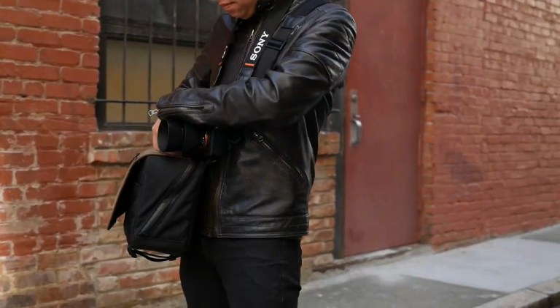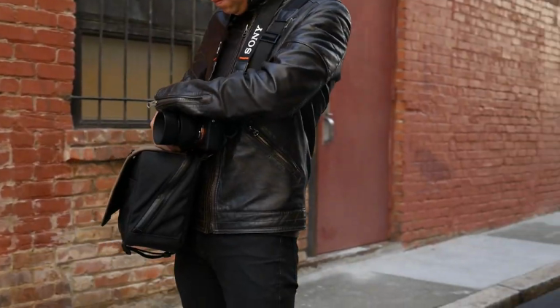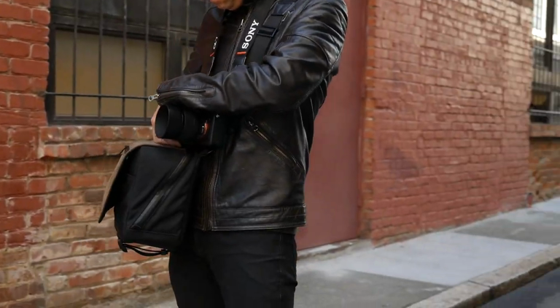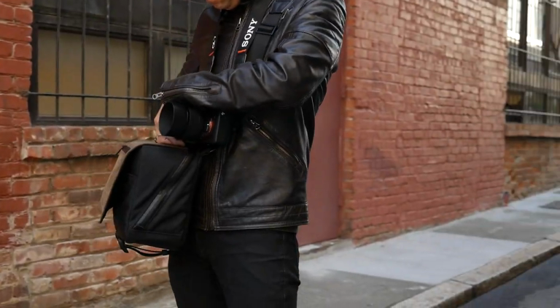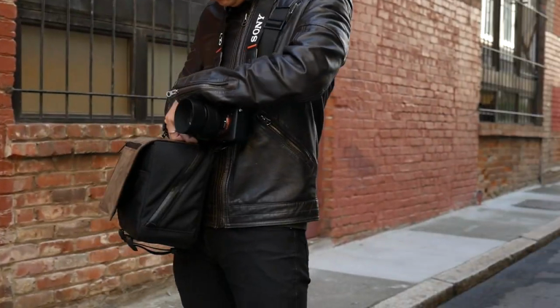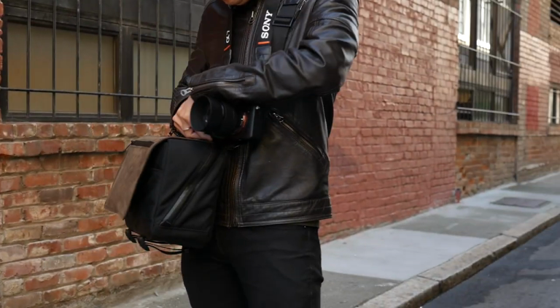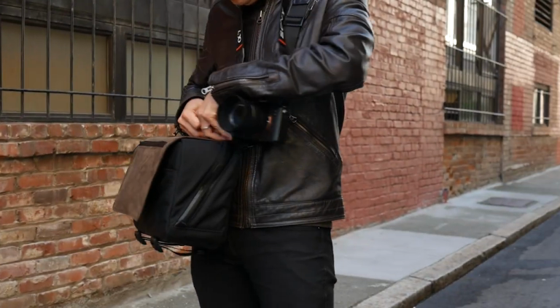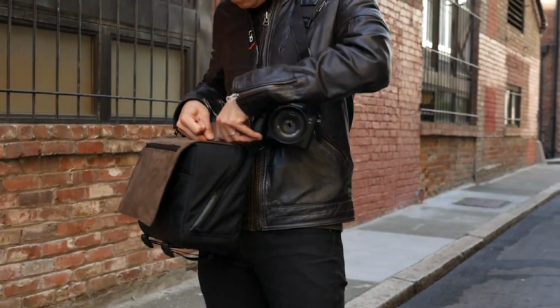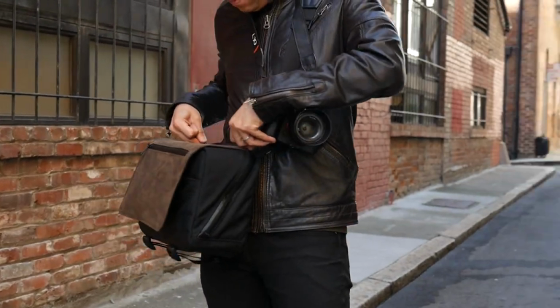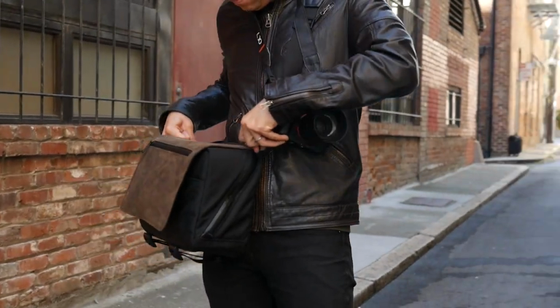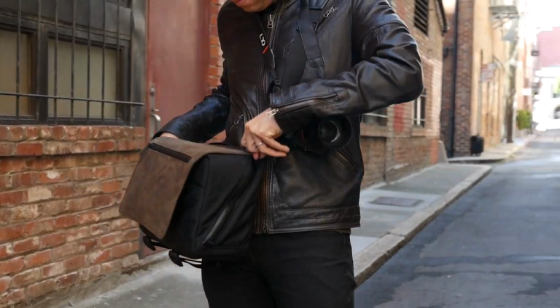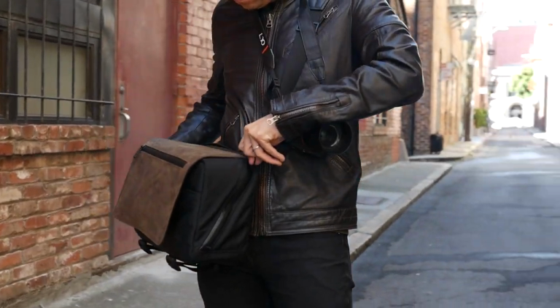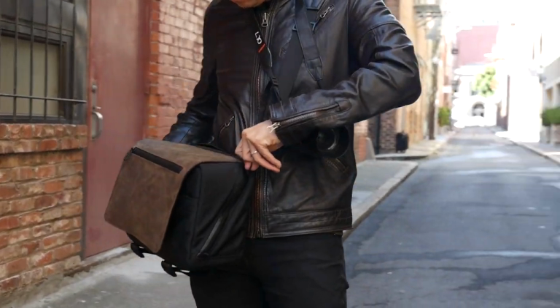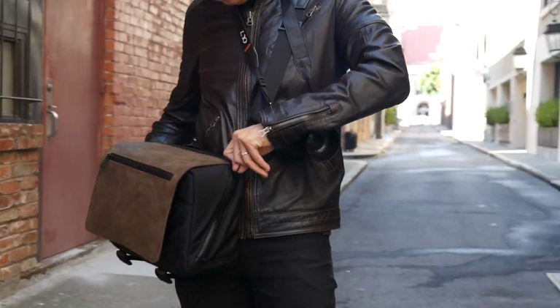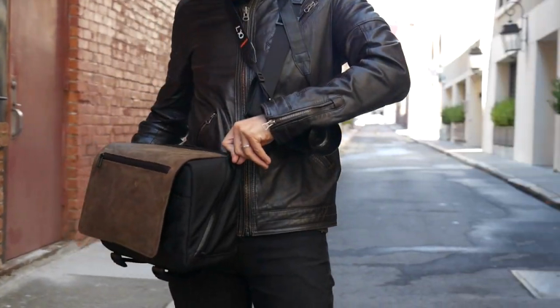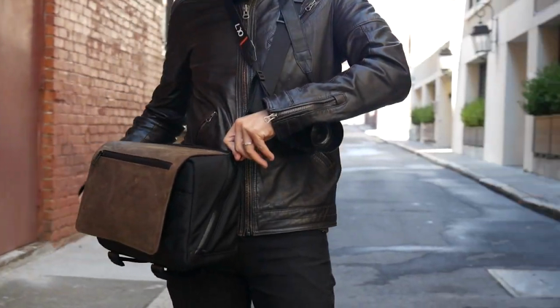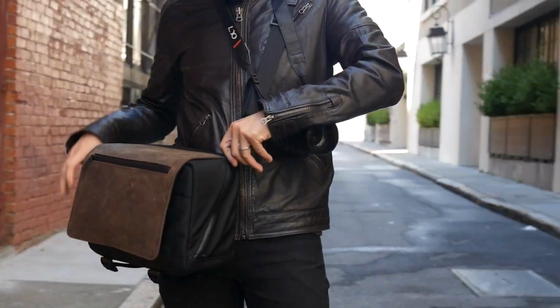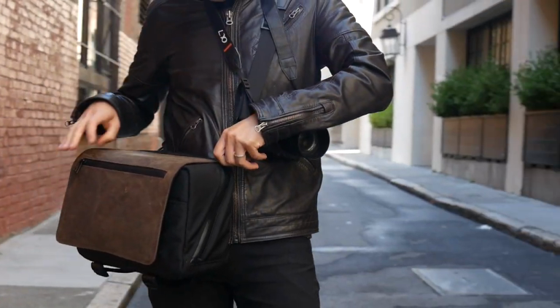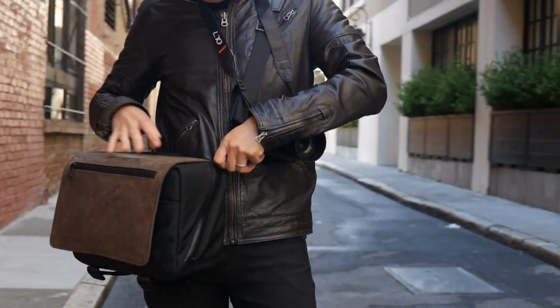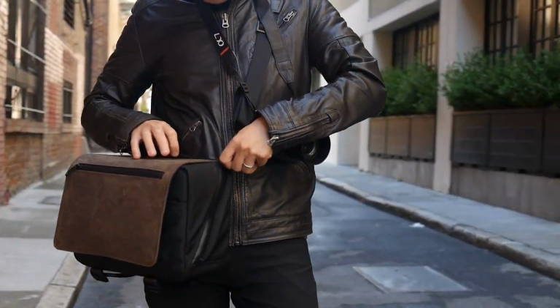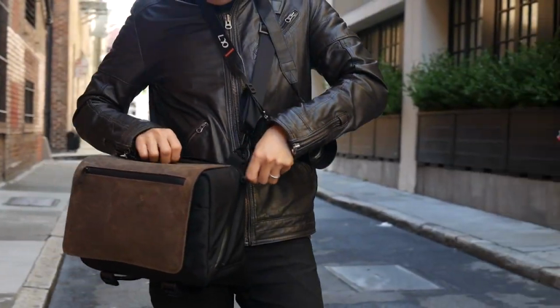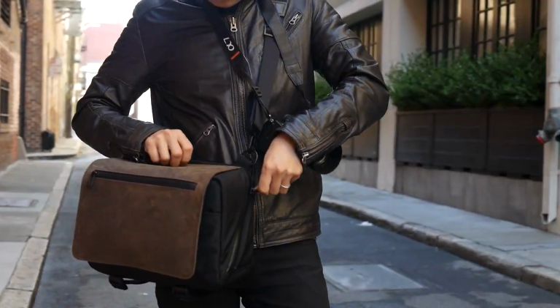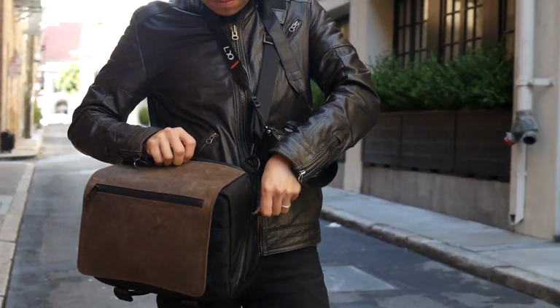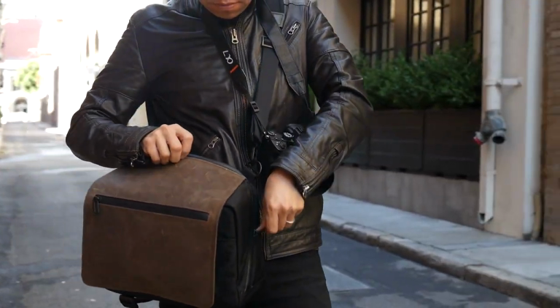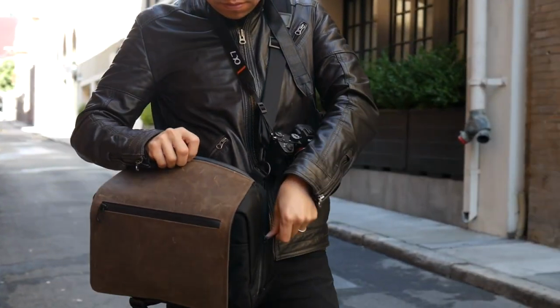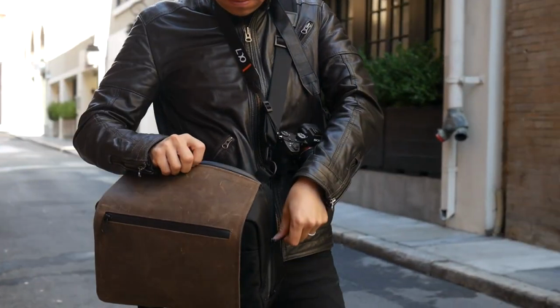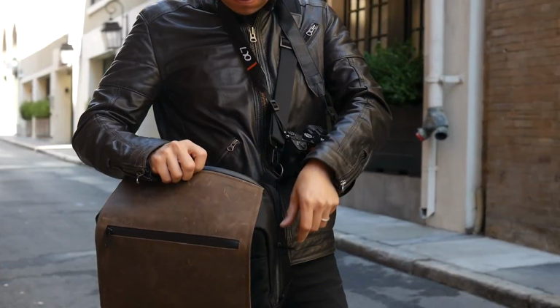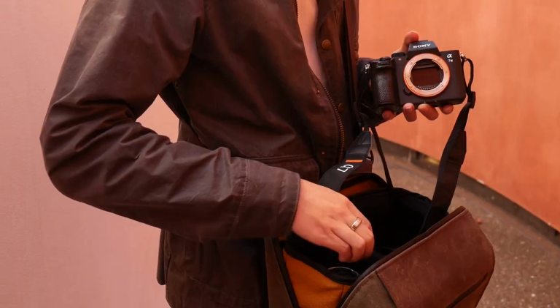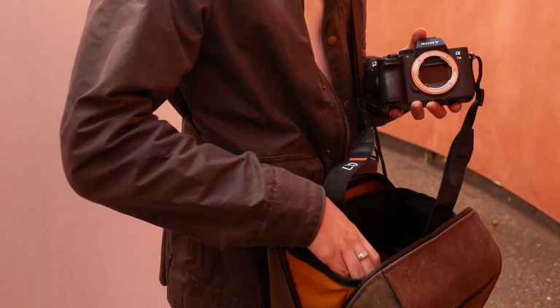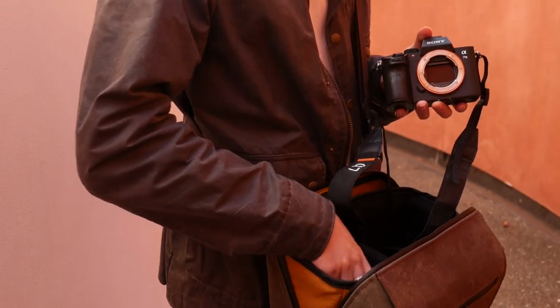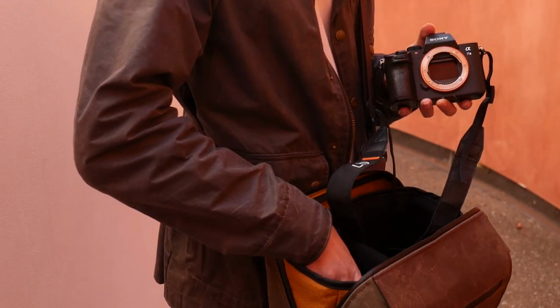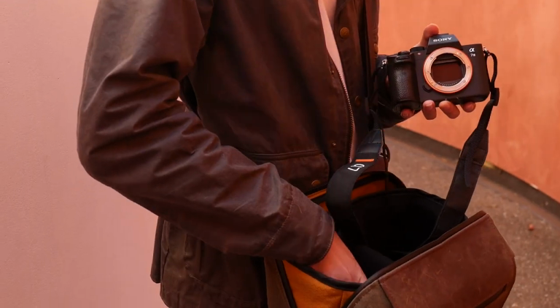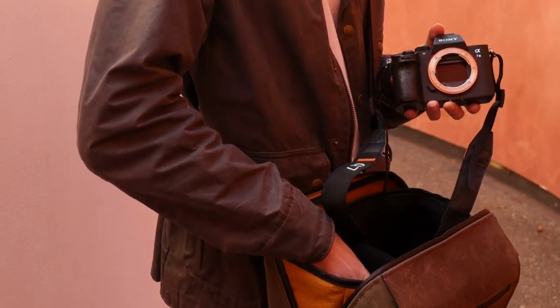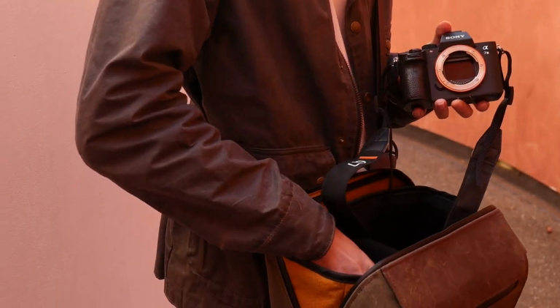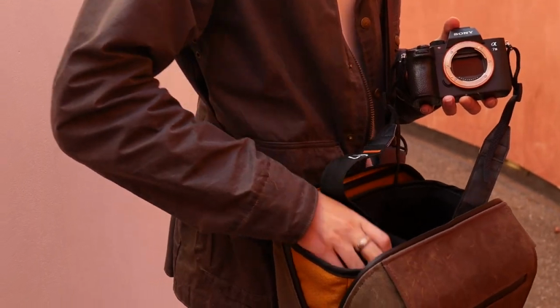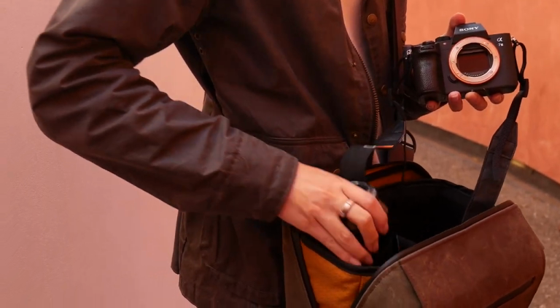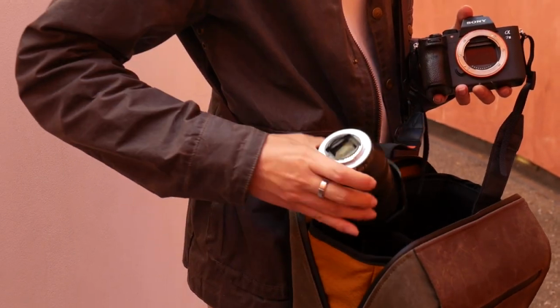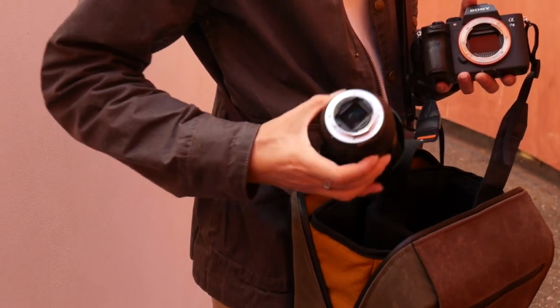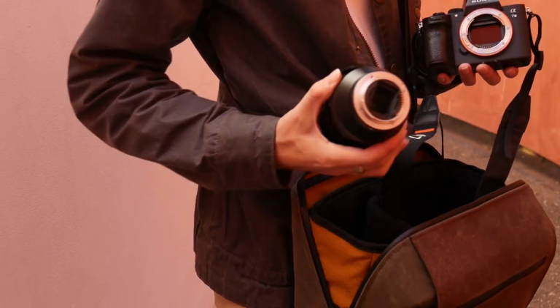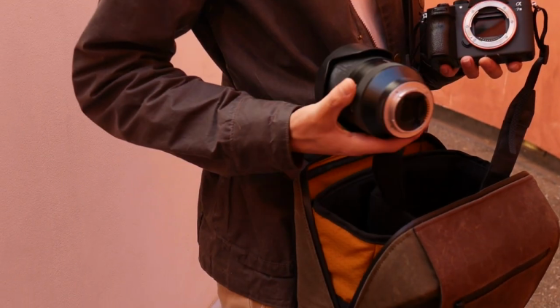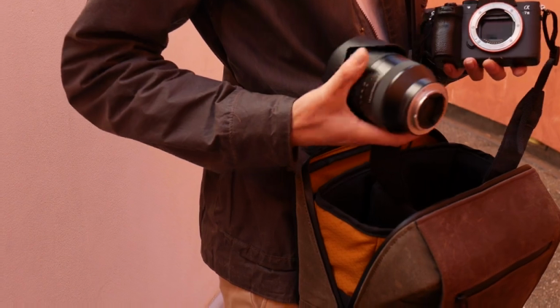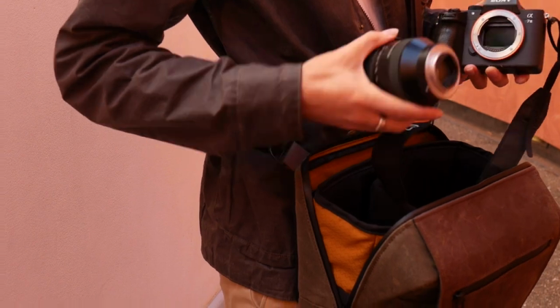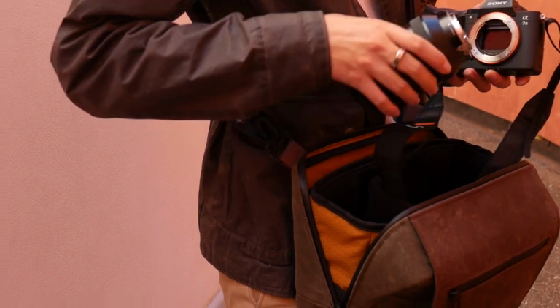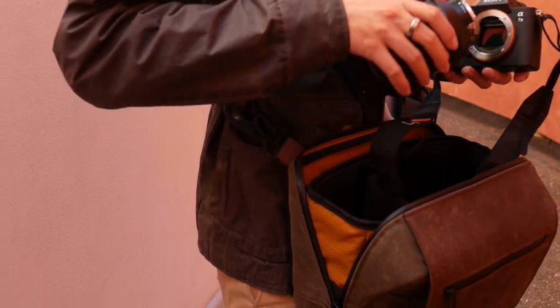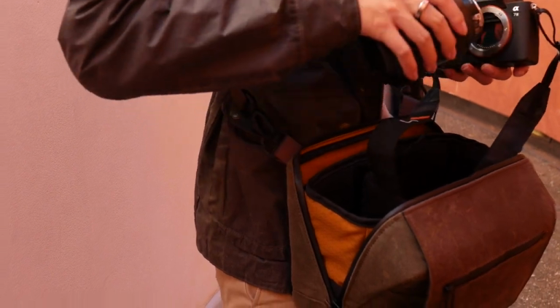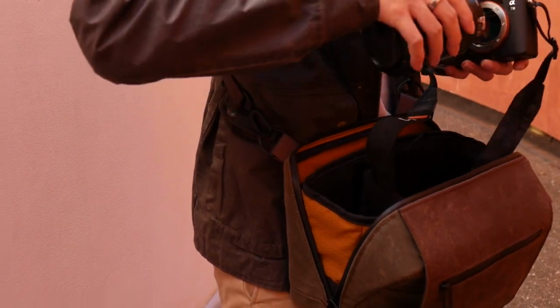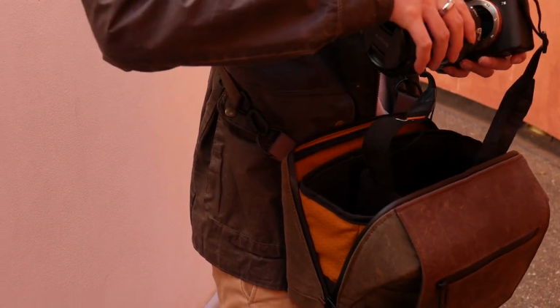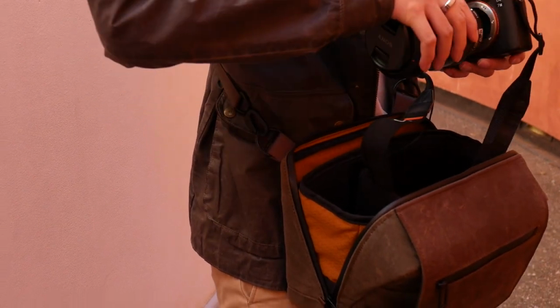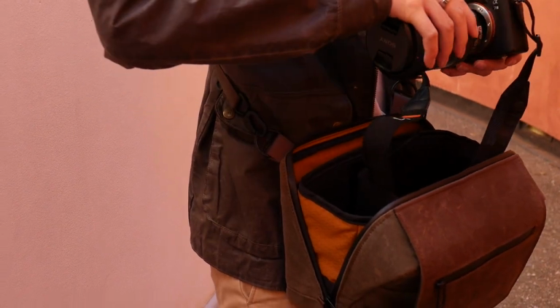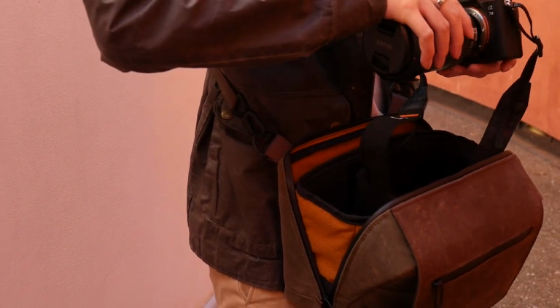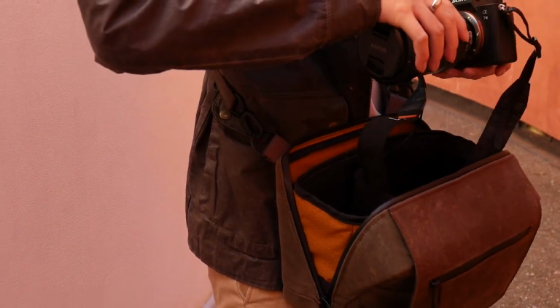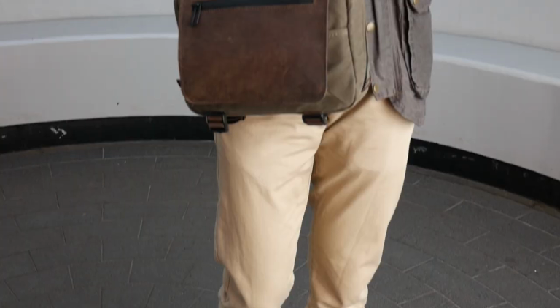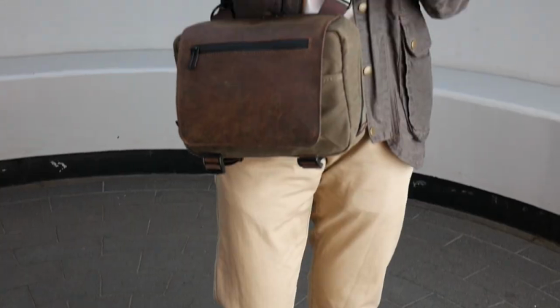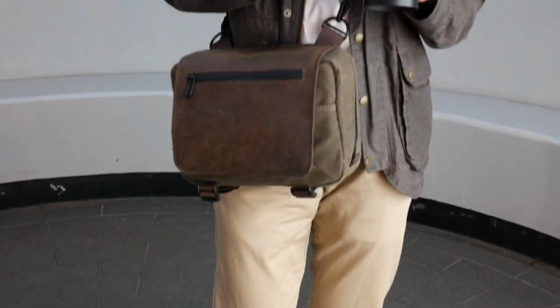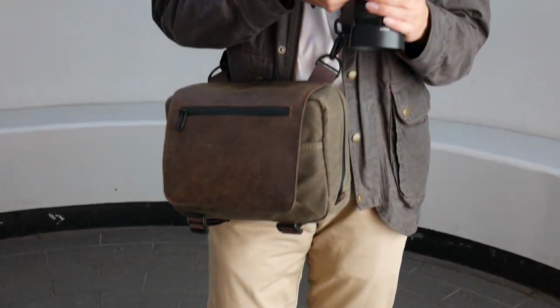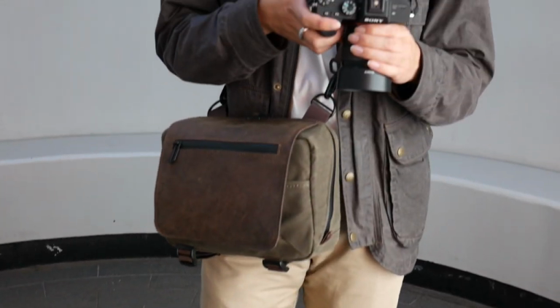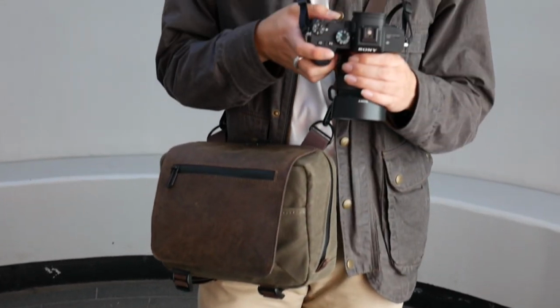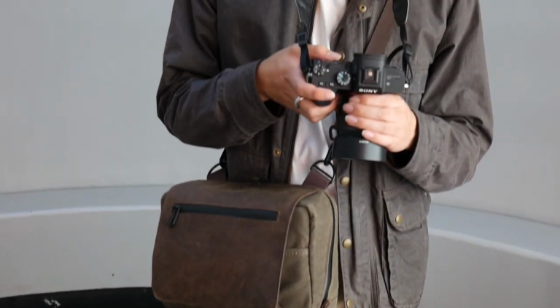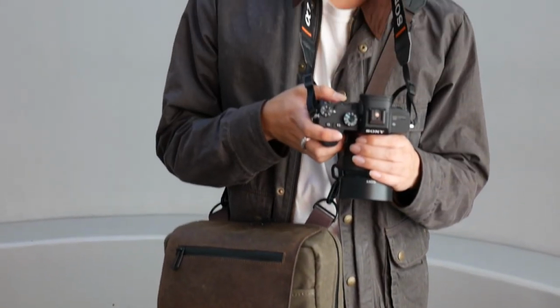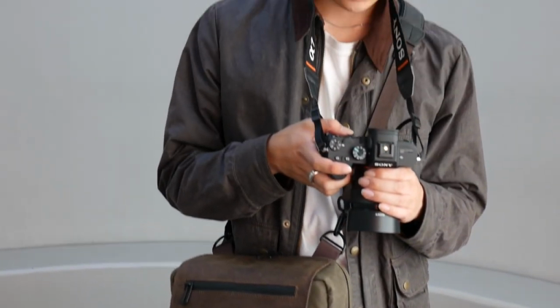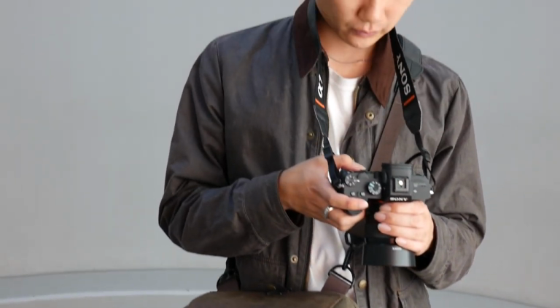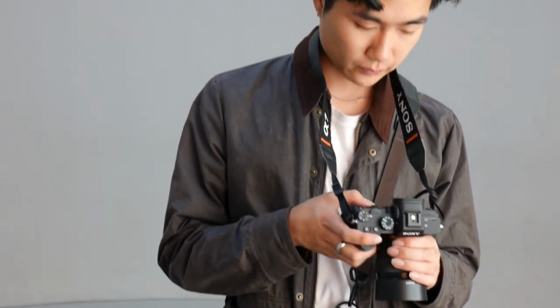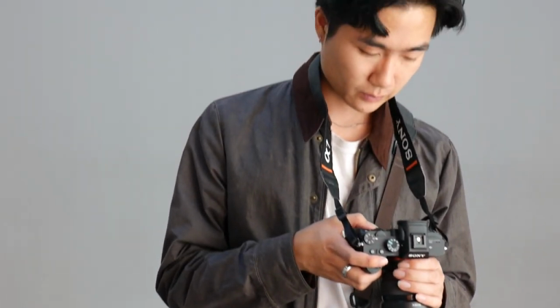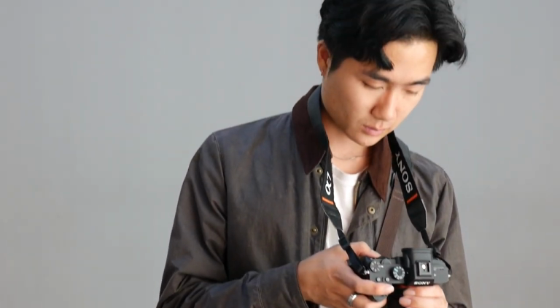We've been testing and using these bags for photo and video shoots, and we really love how it works, and we hope you do too. Check it out, and we hope to see you out there in the field.